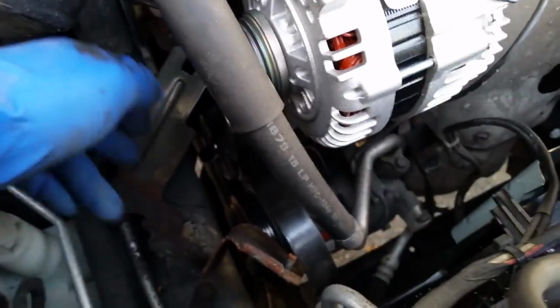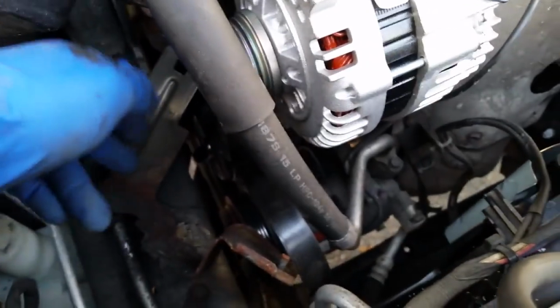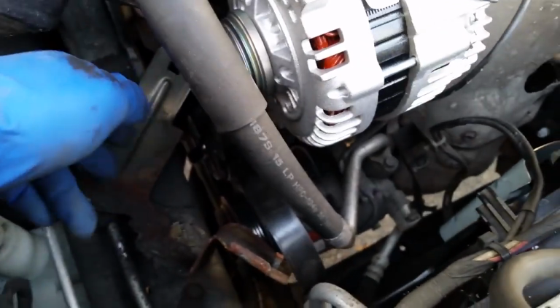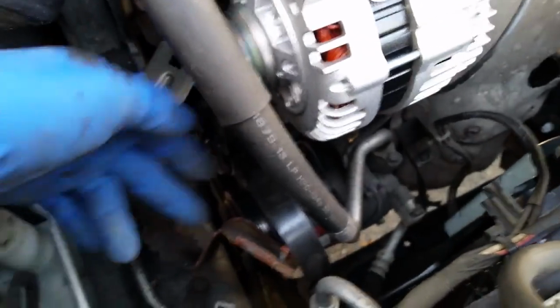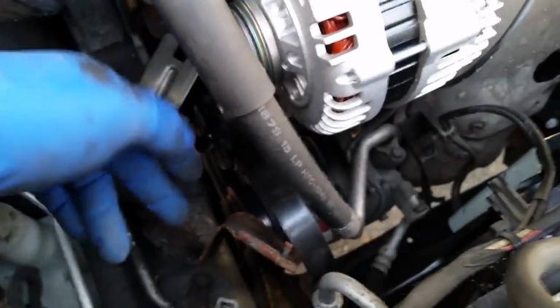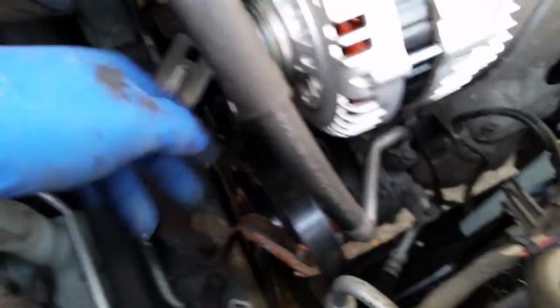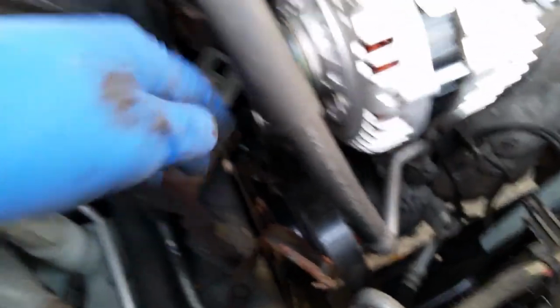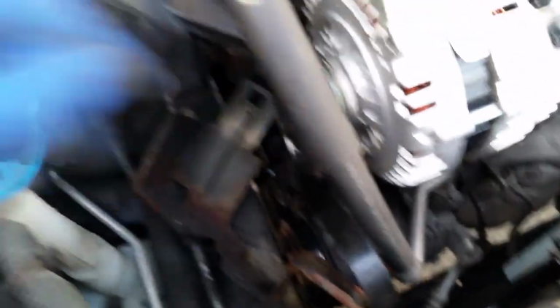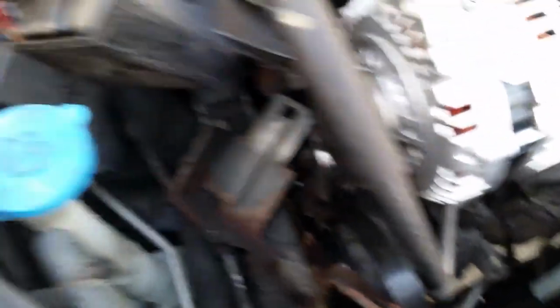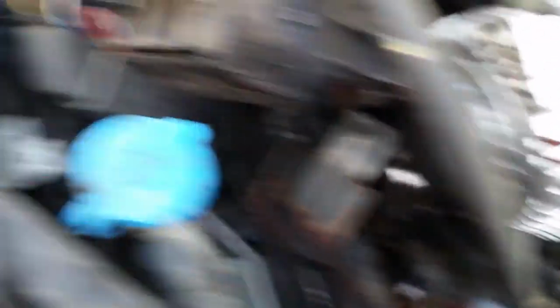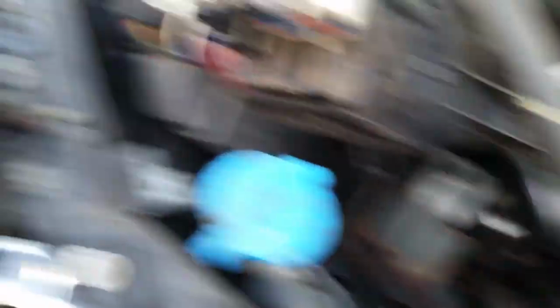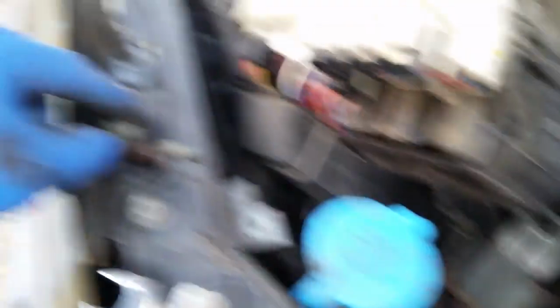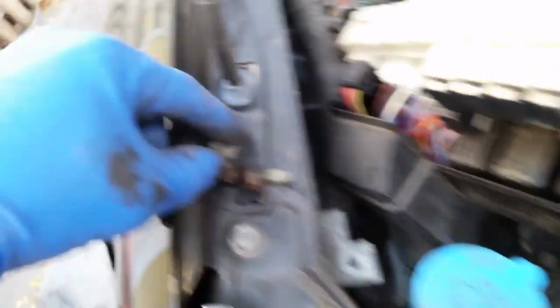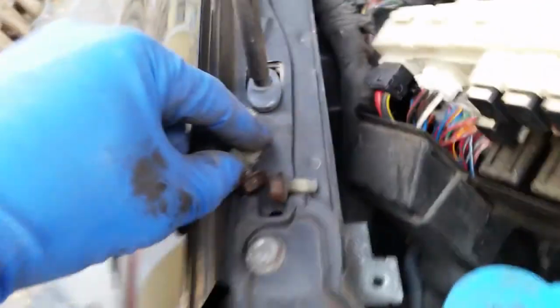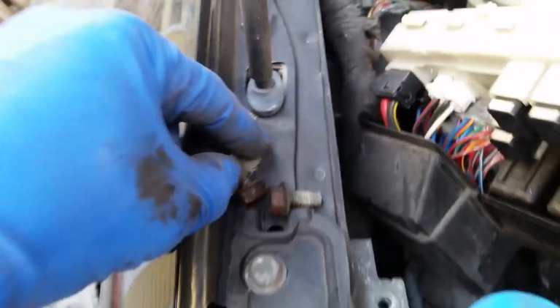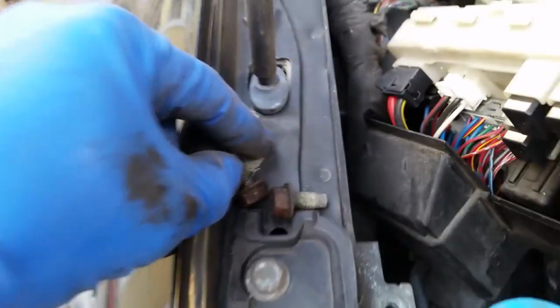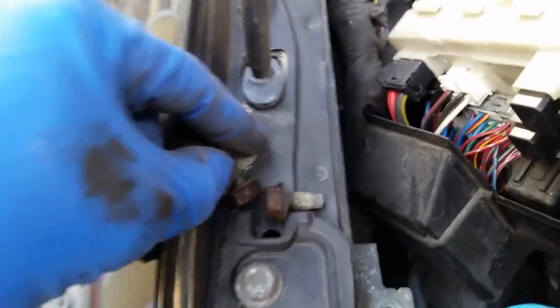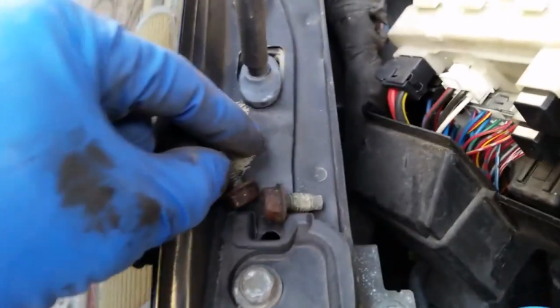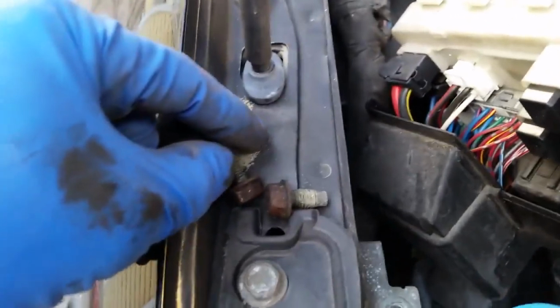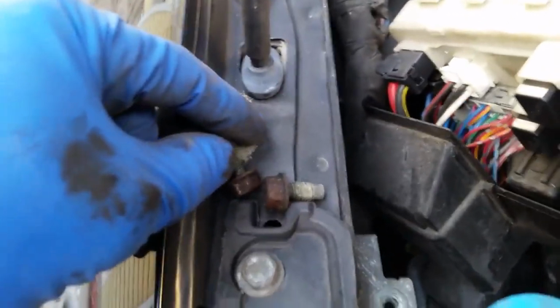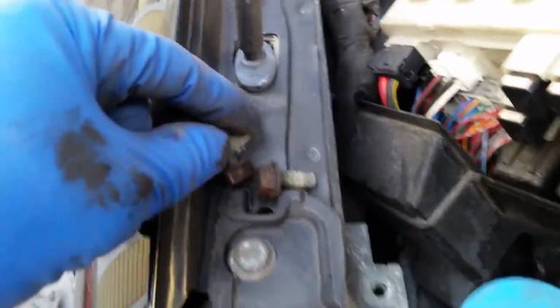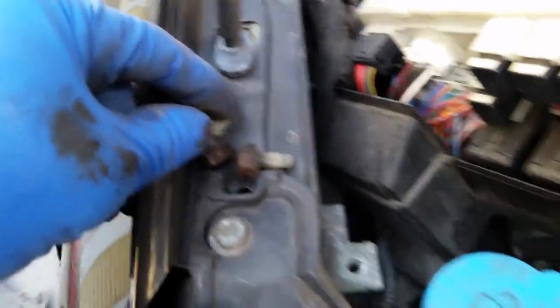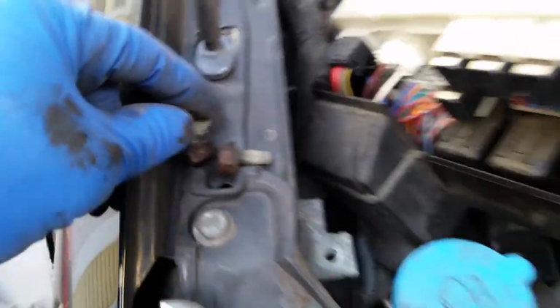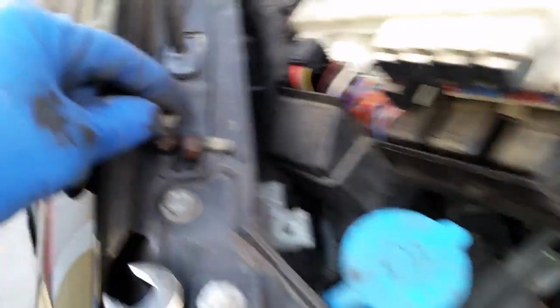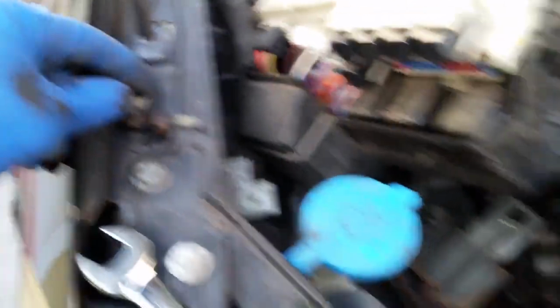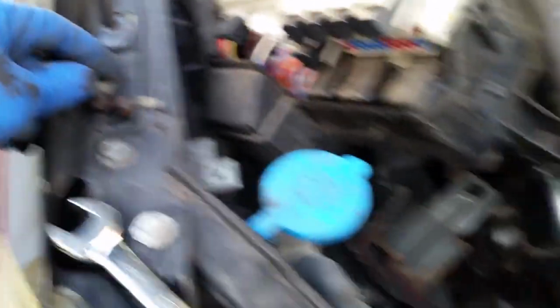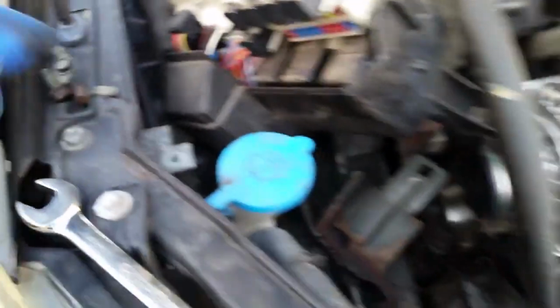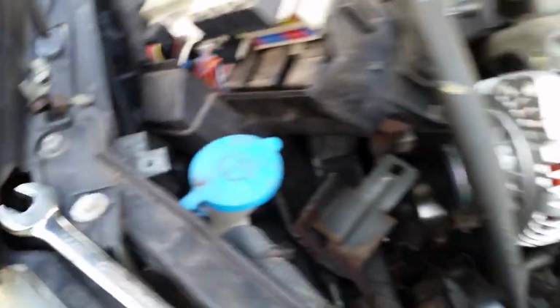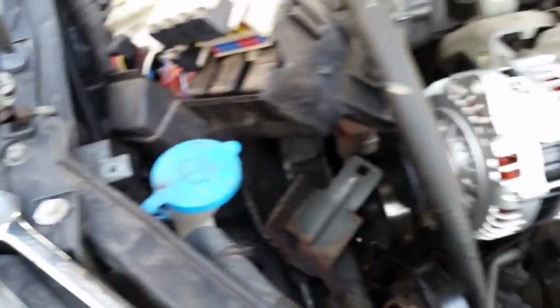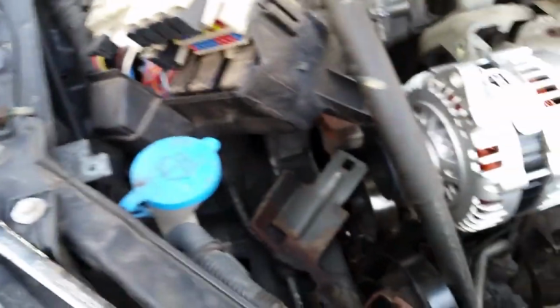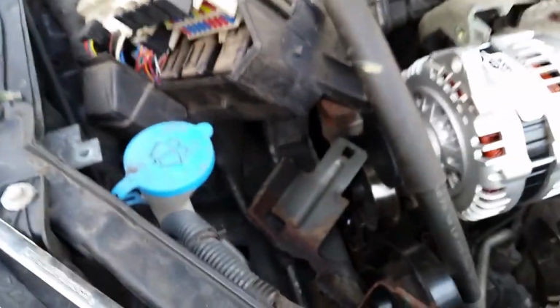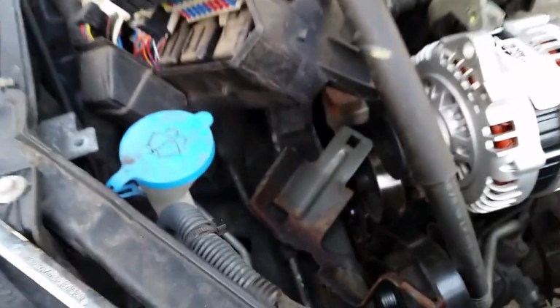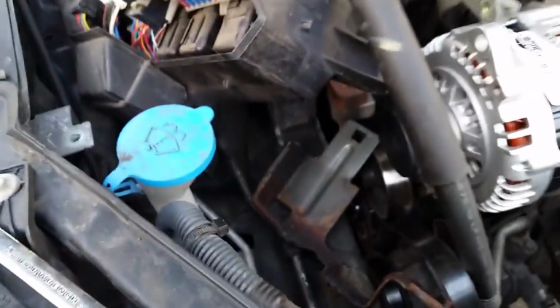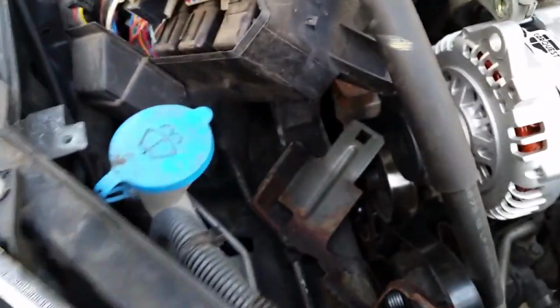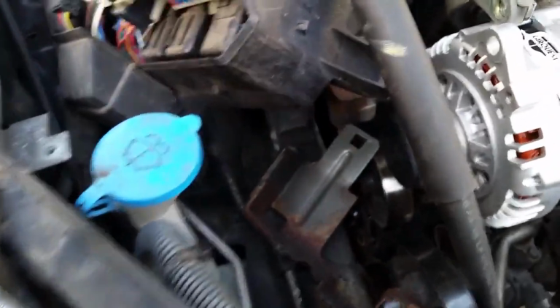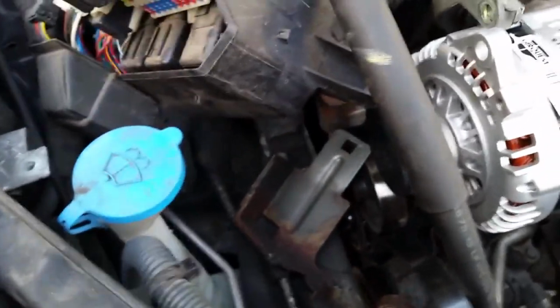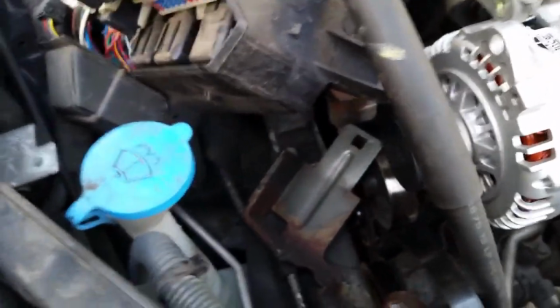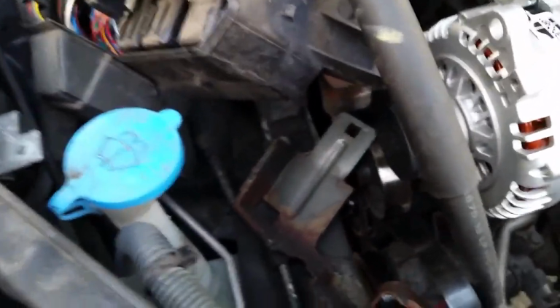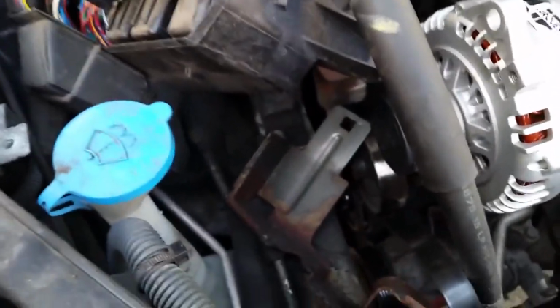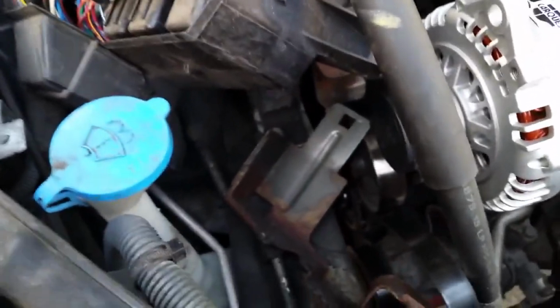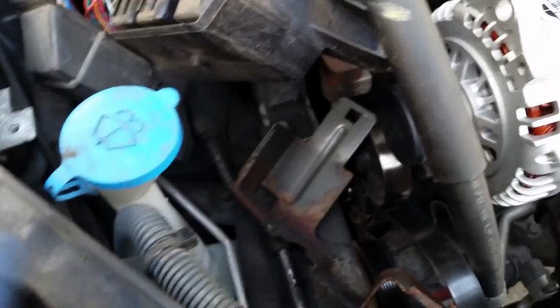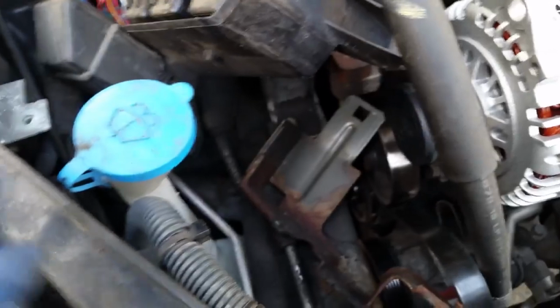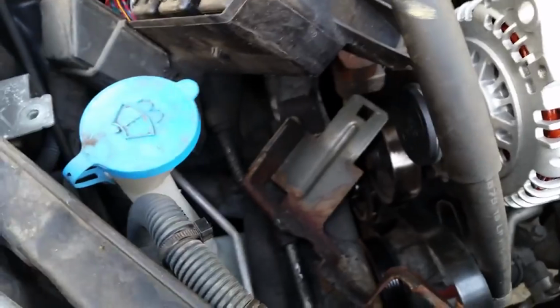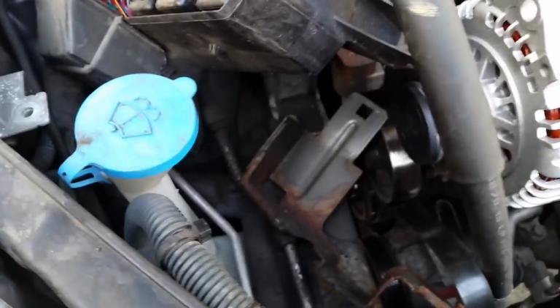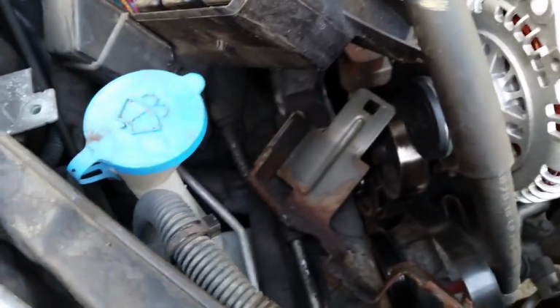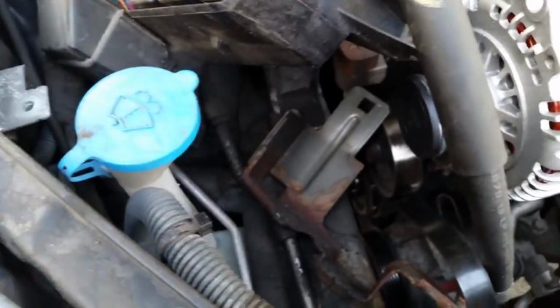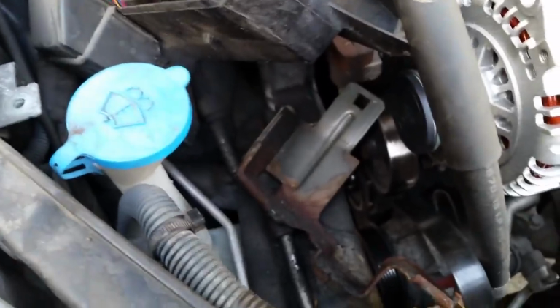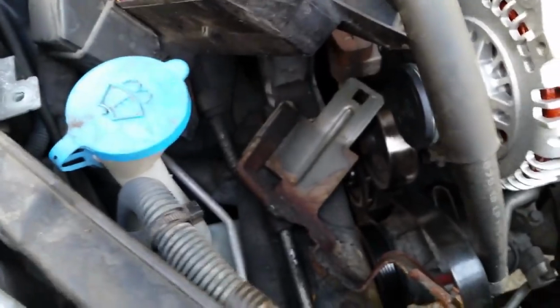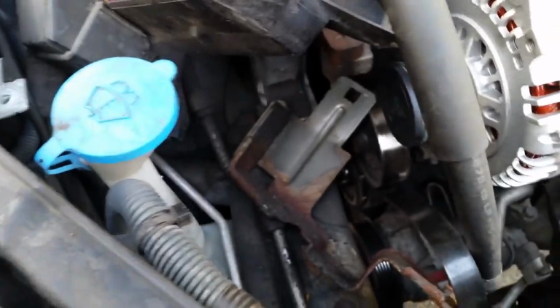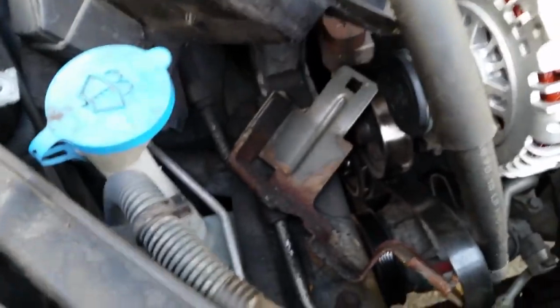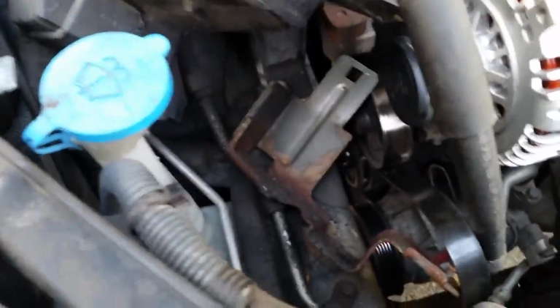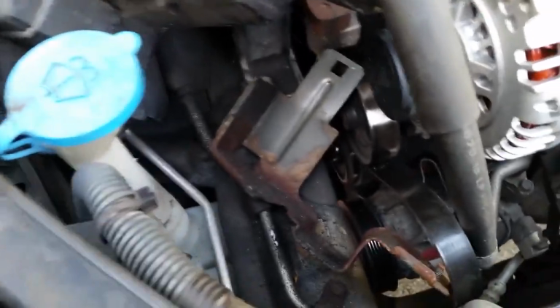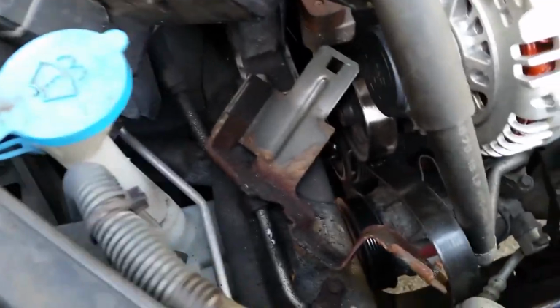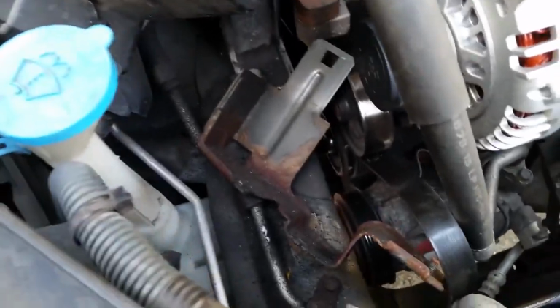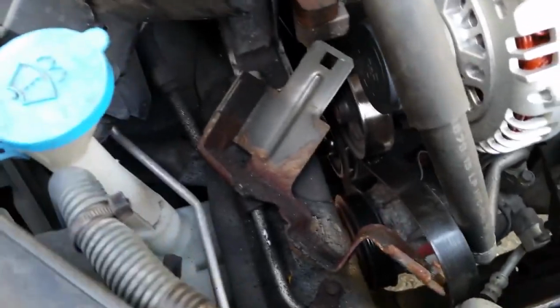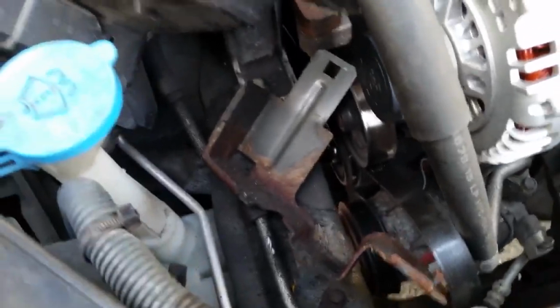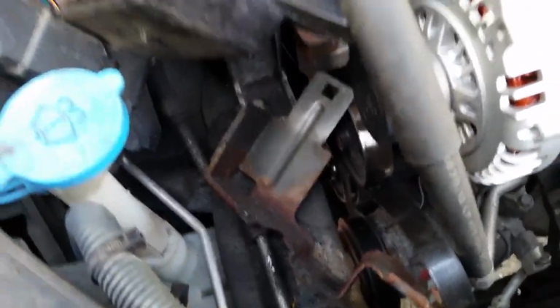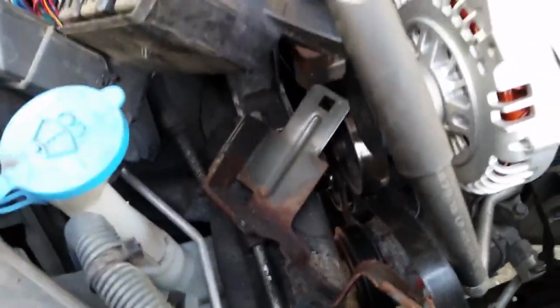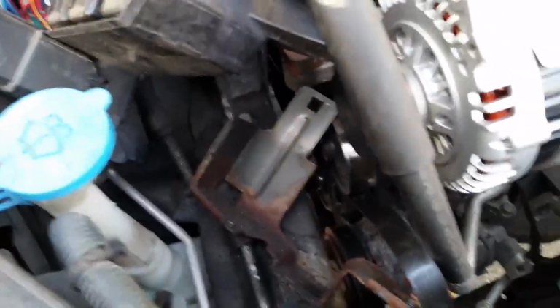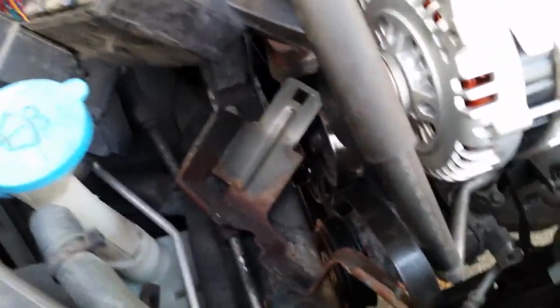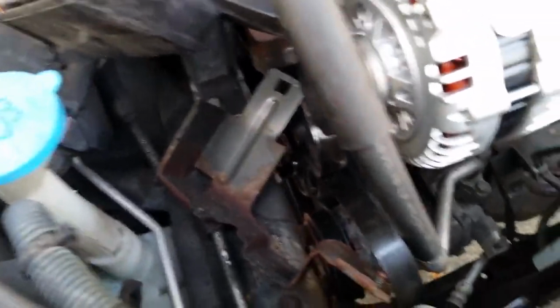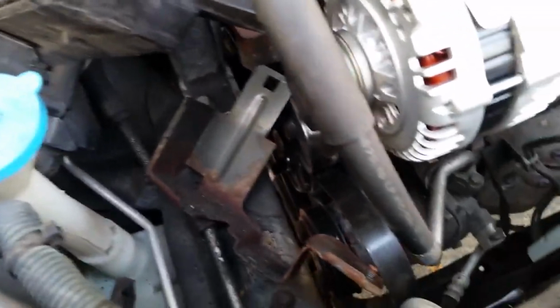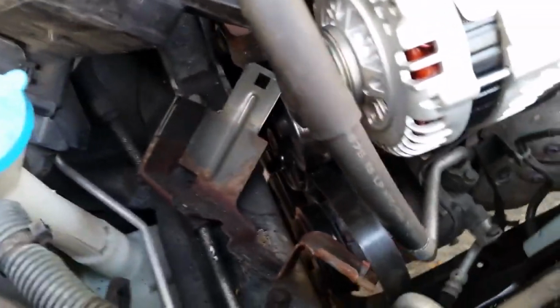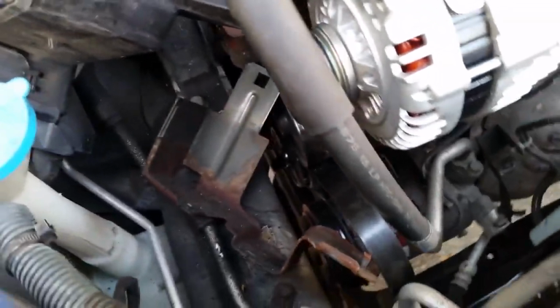It just took two bolts out. Here are the two bolts for the bracket. It's a little tedious, kind of a pain, but it's not impossible.